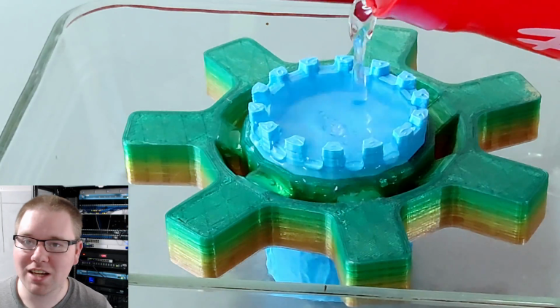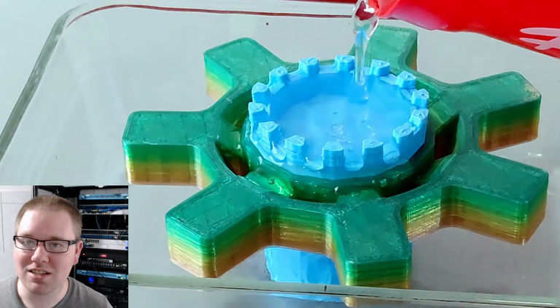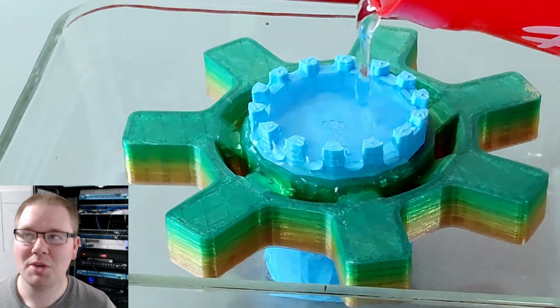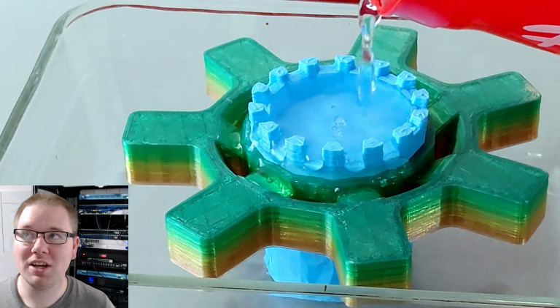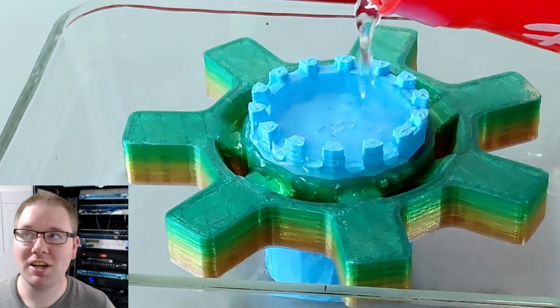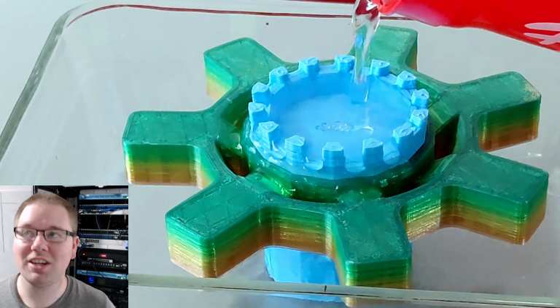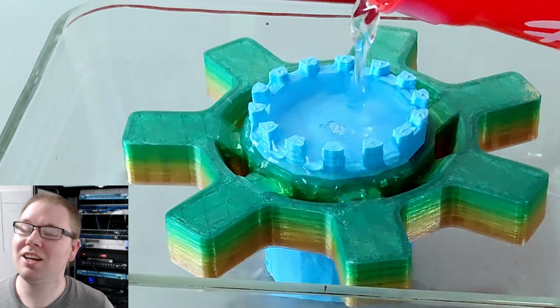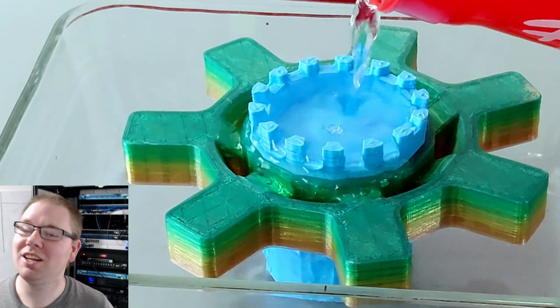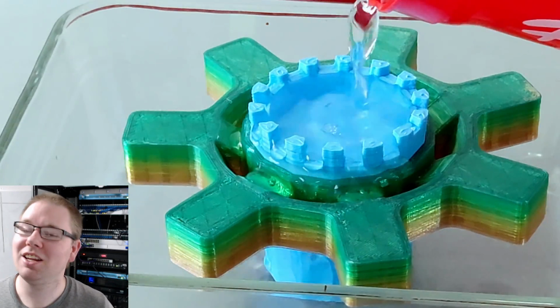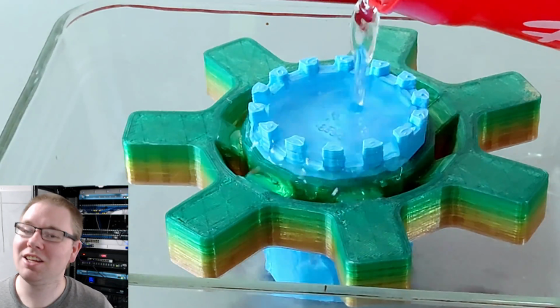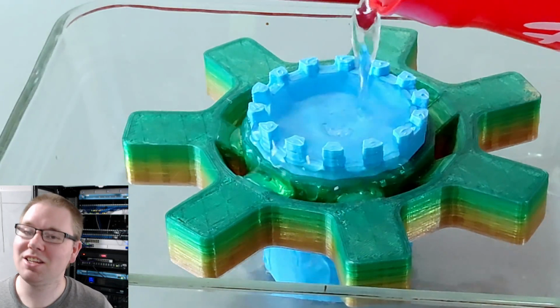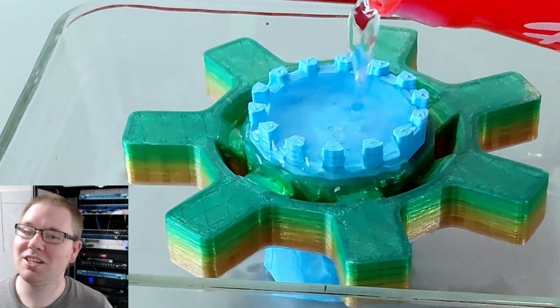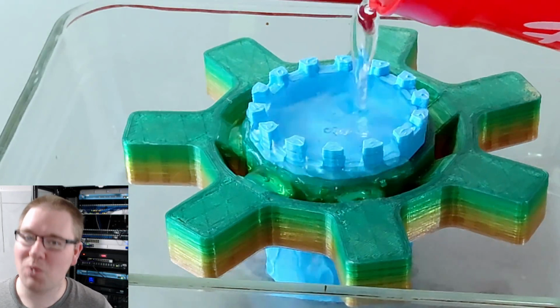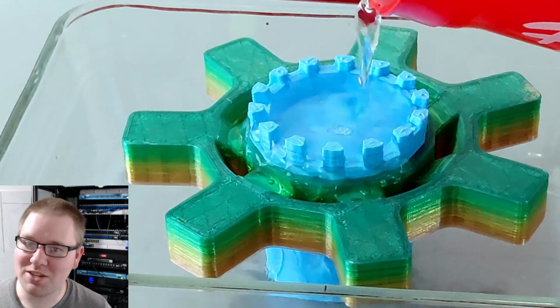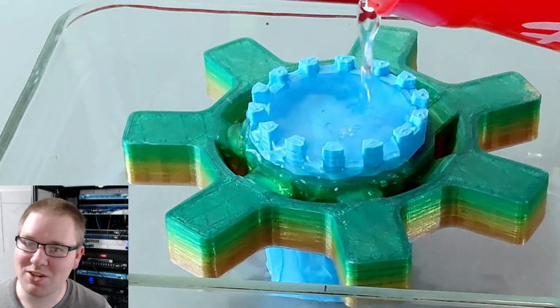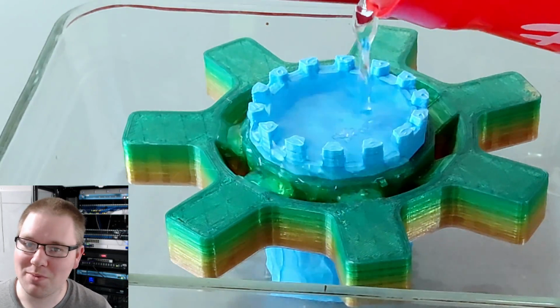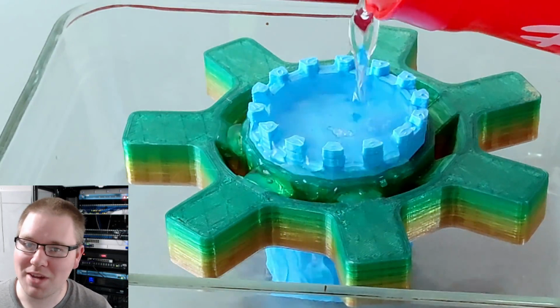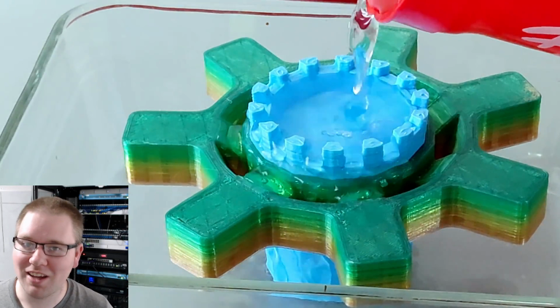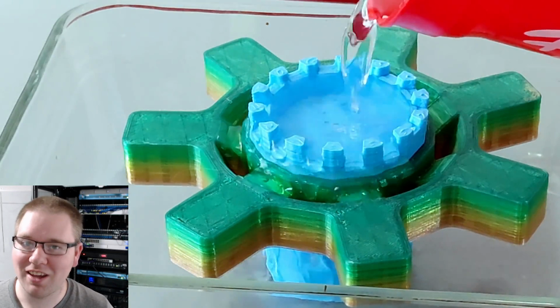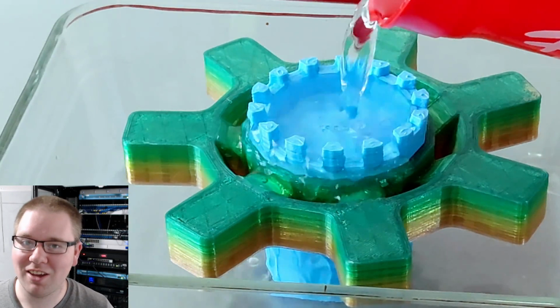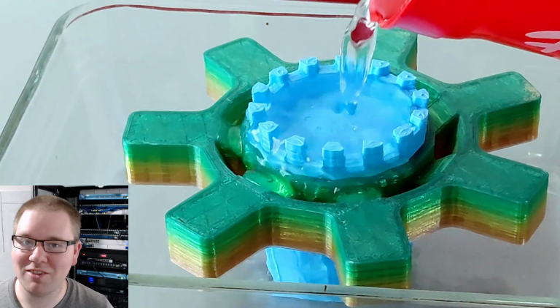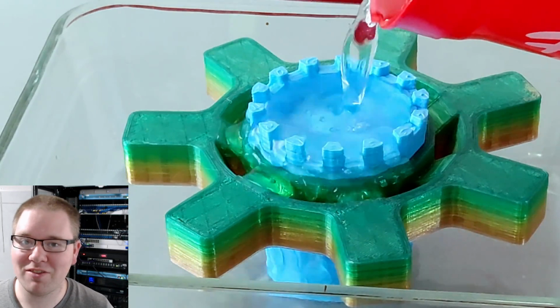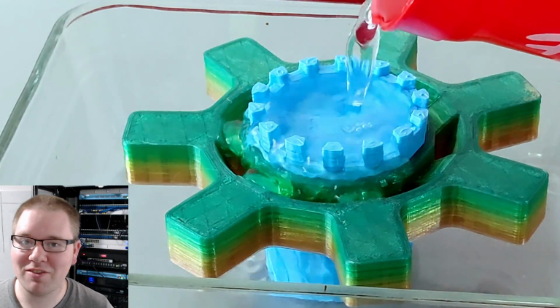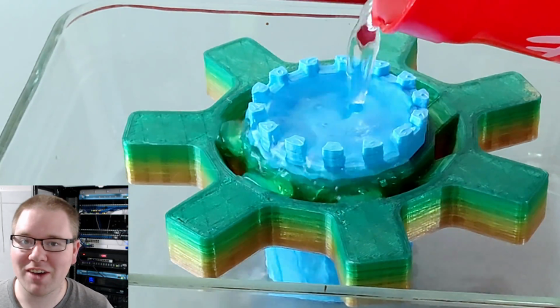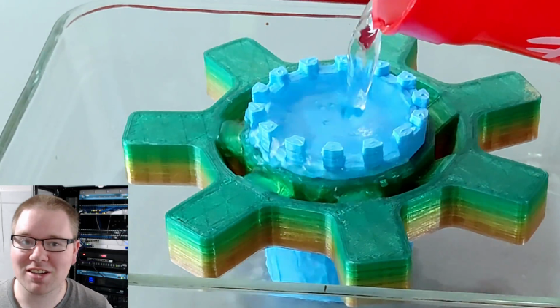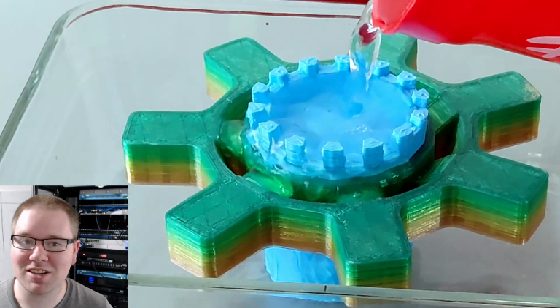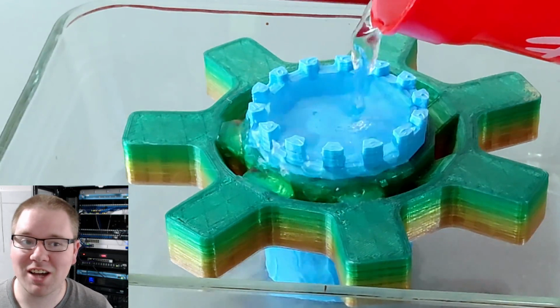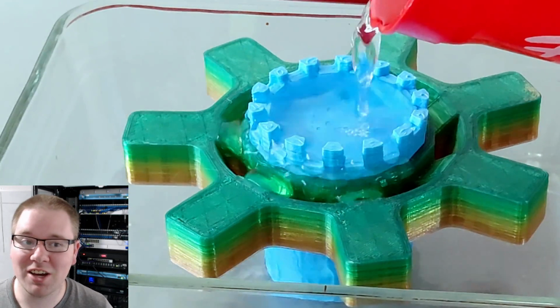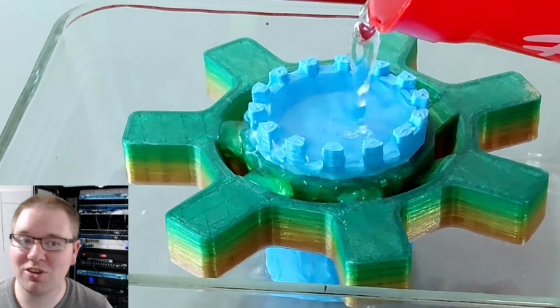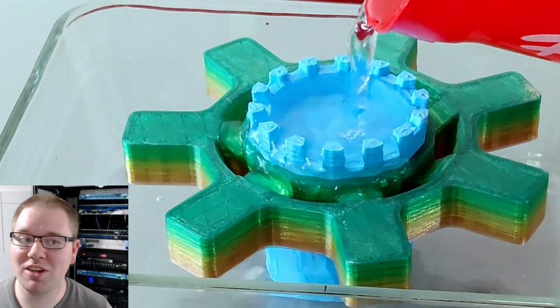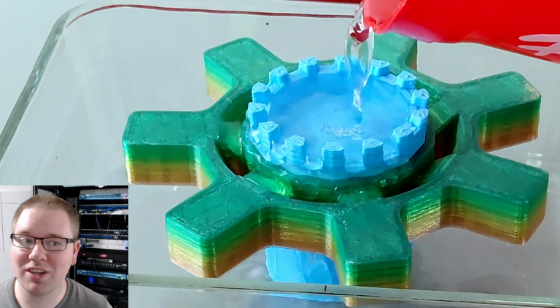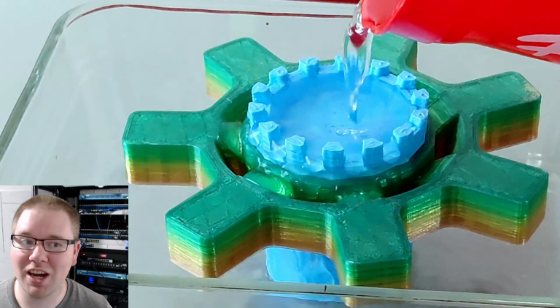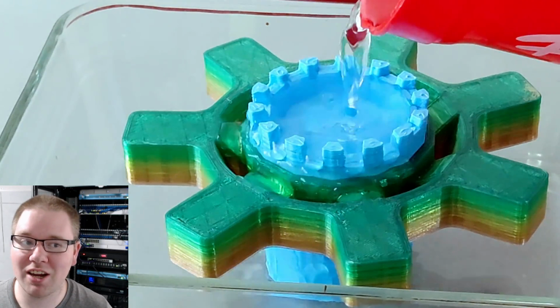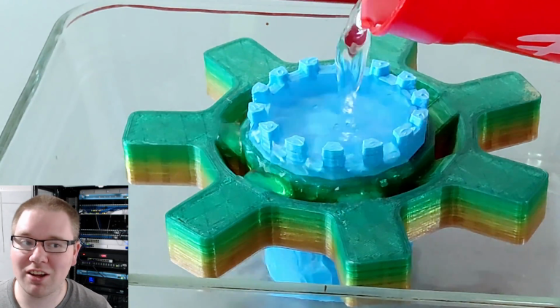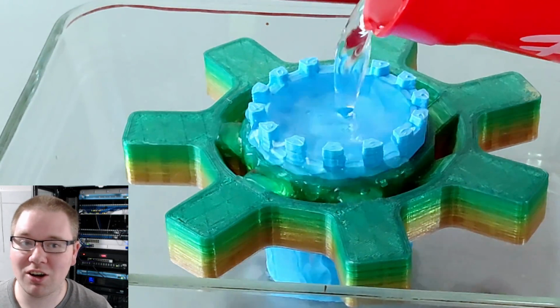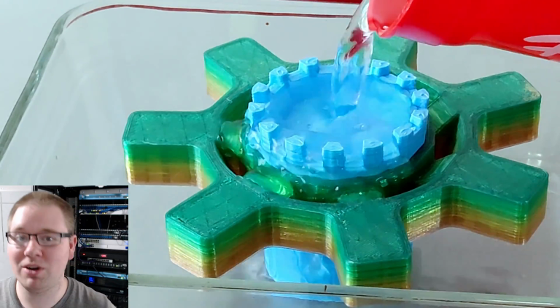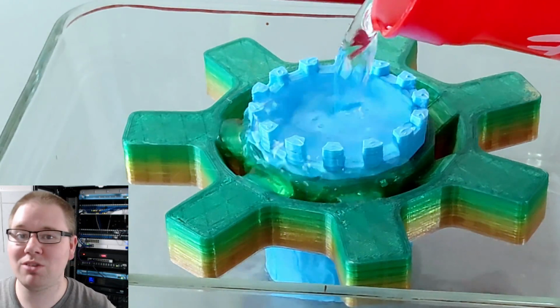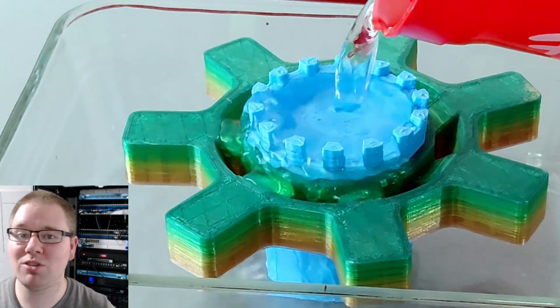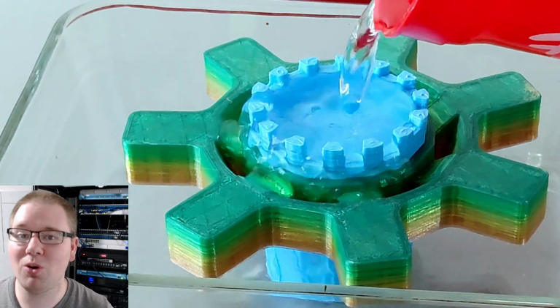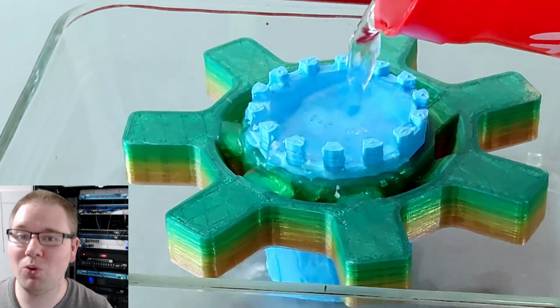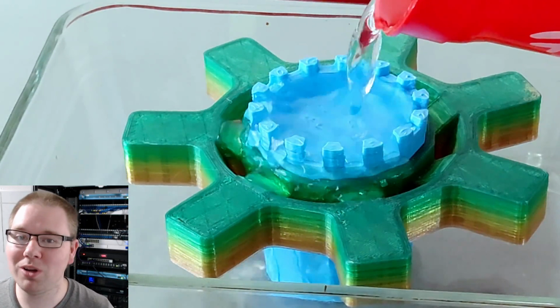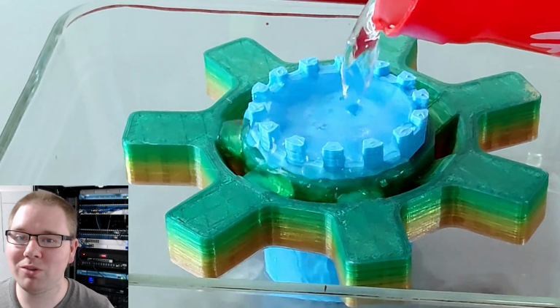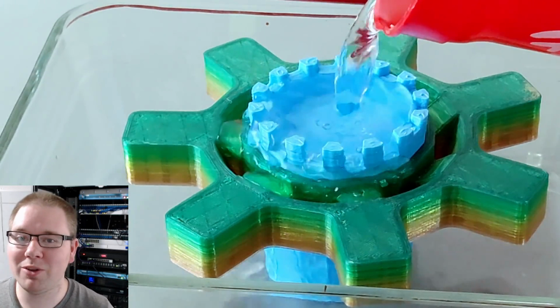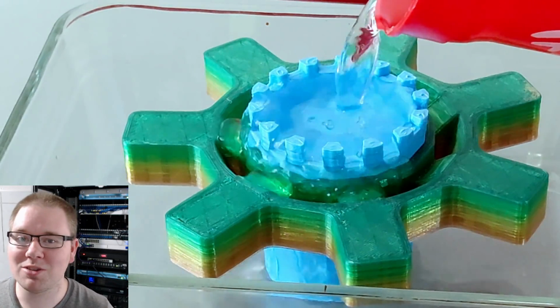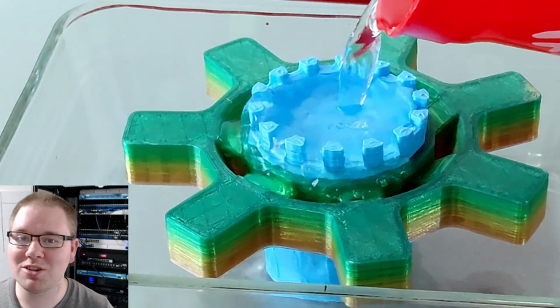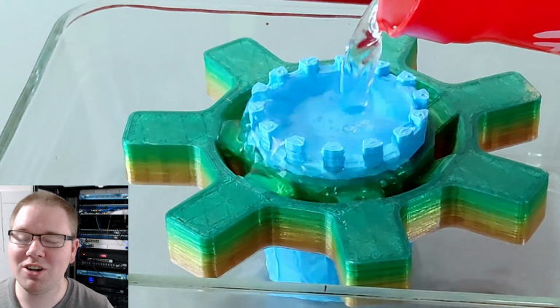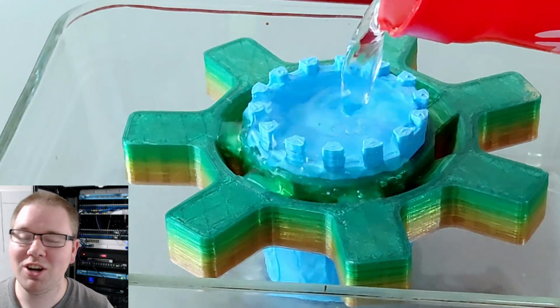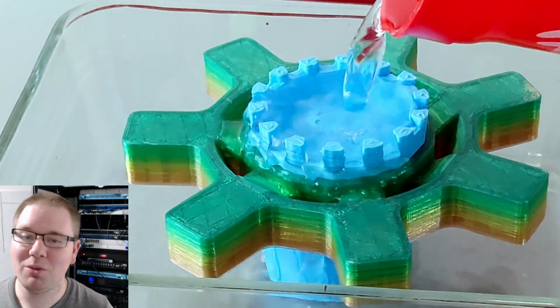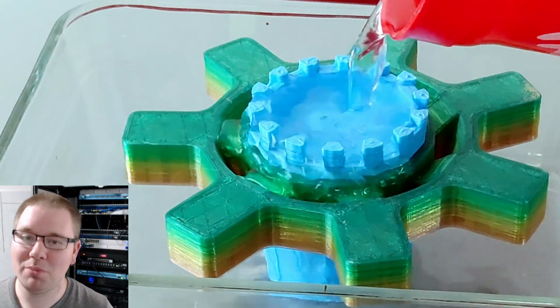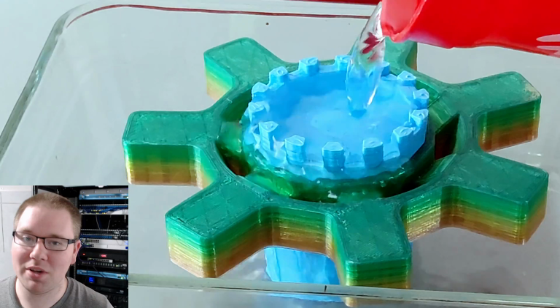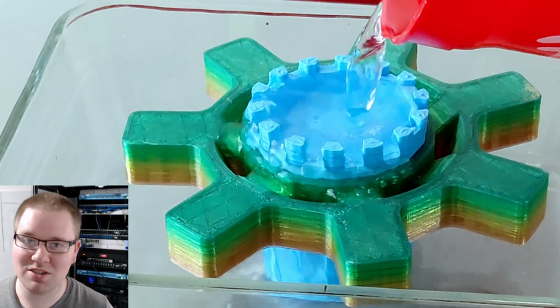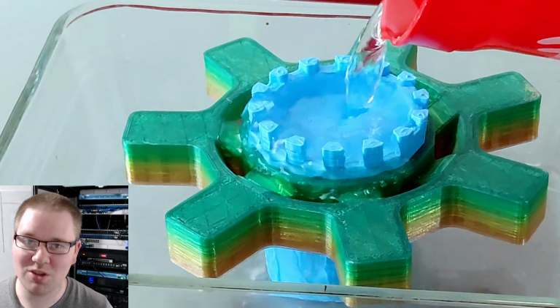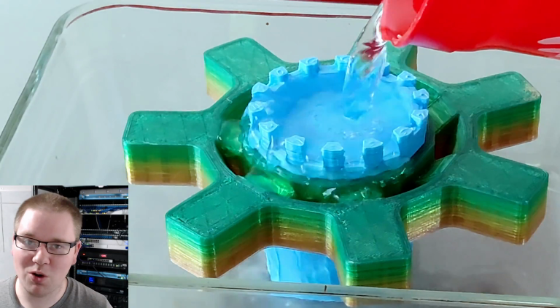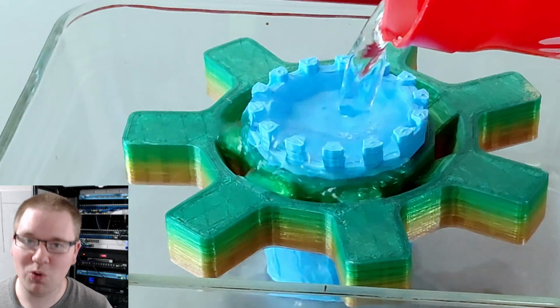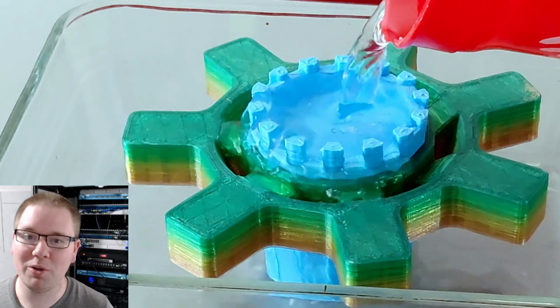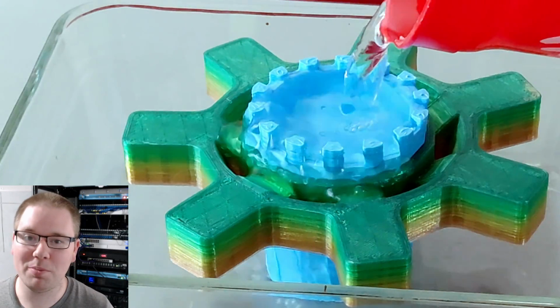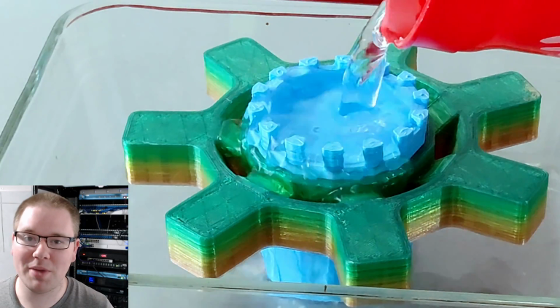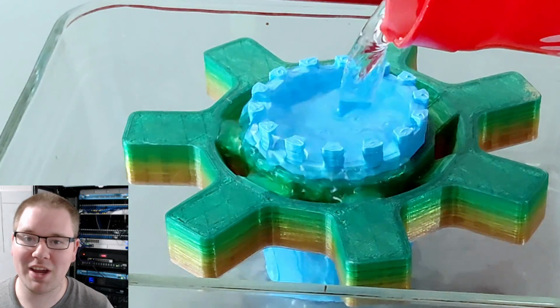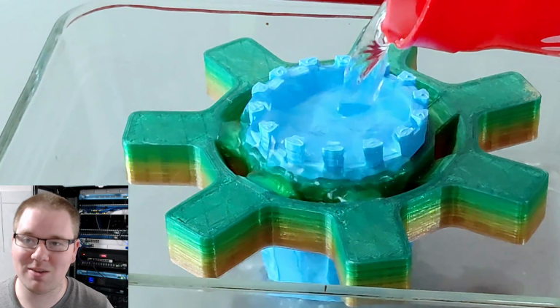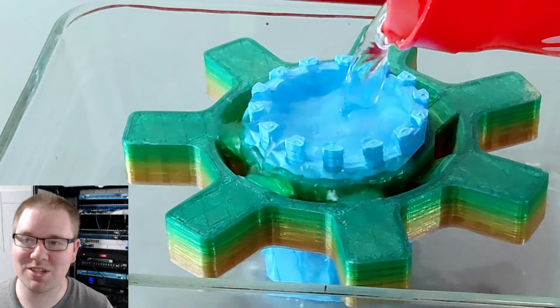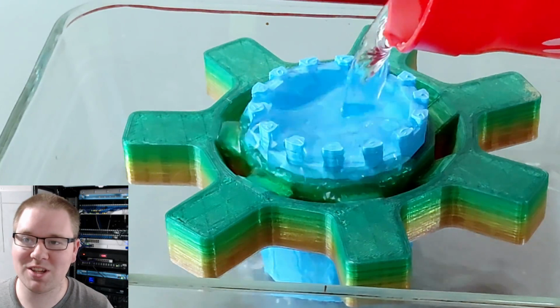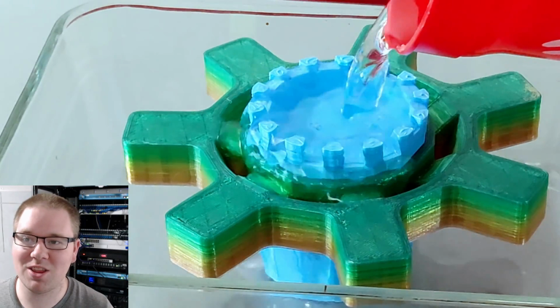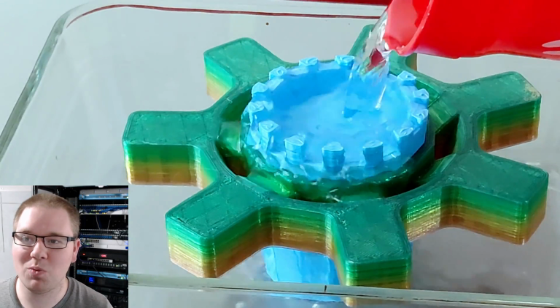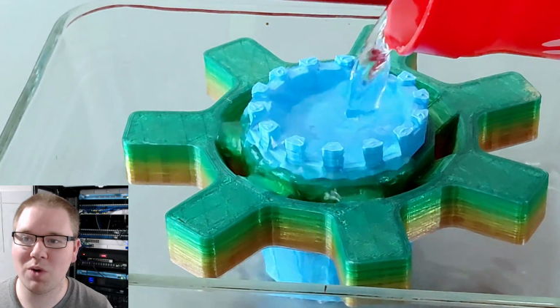But it is way too big. In fact, I couldn't even get it around the oil filter because the oil pan was in the way.